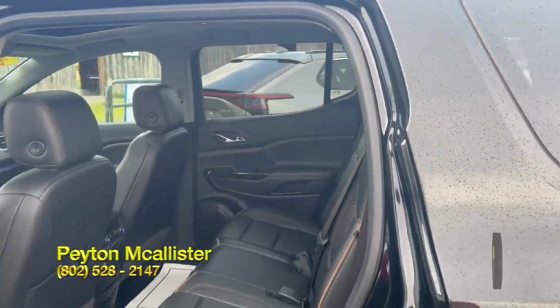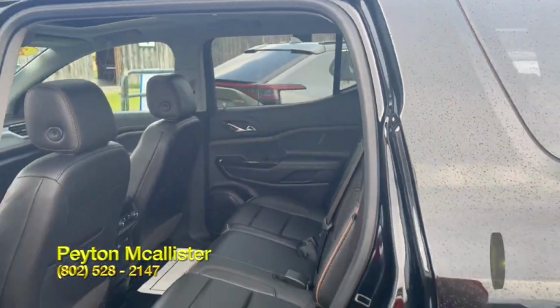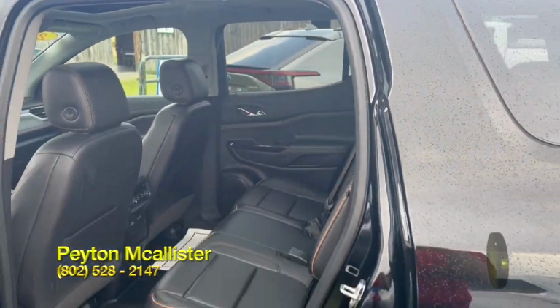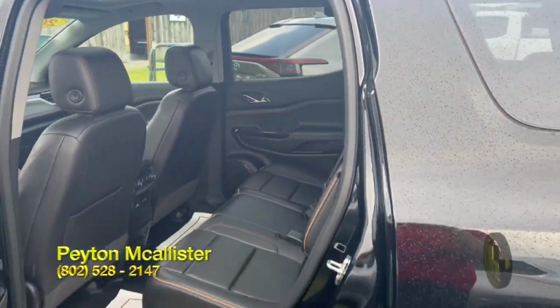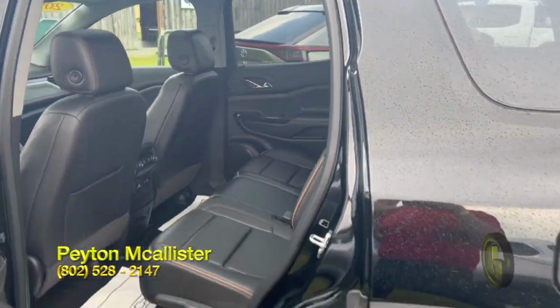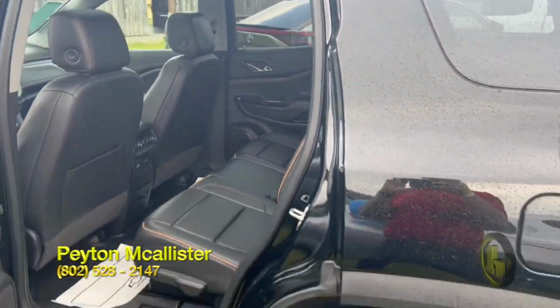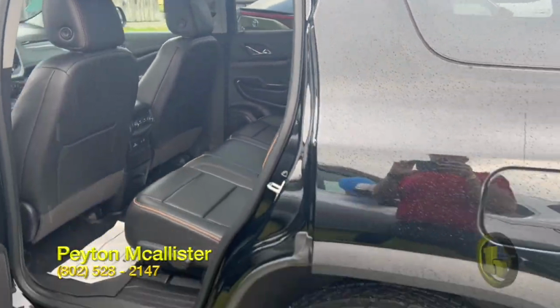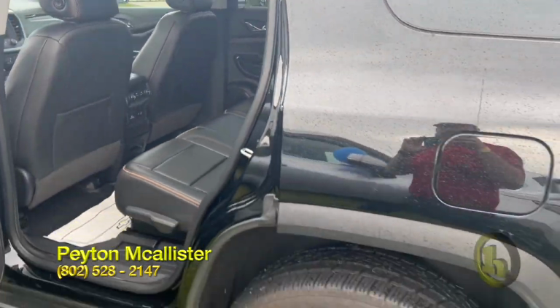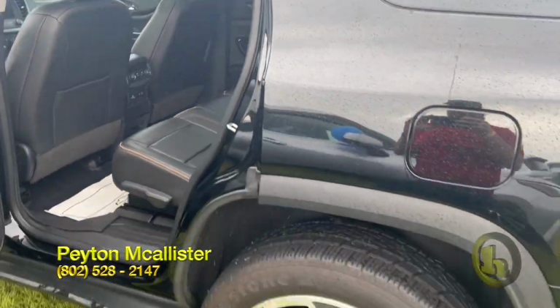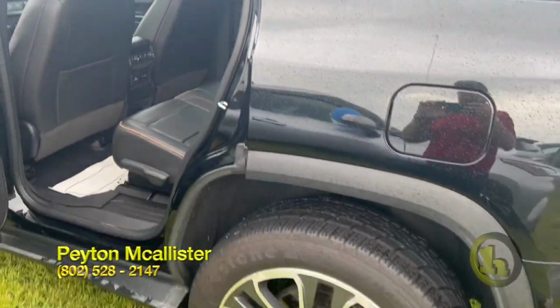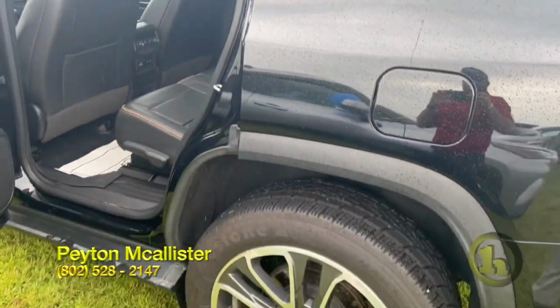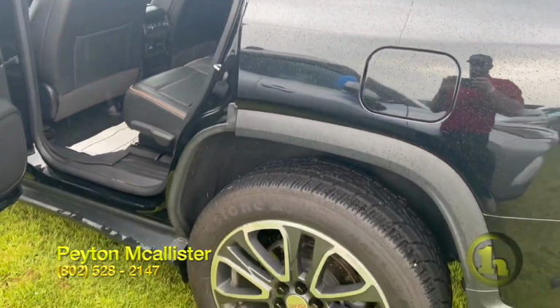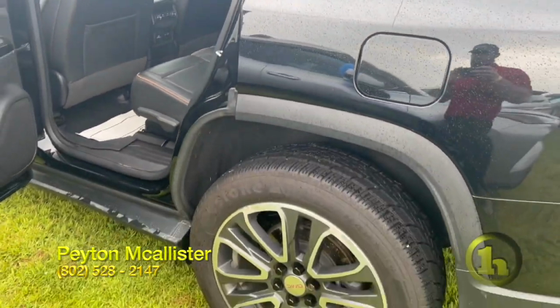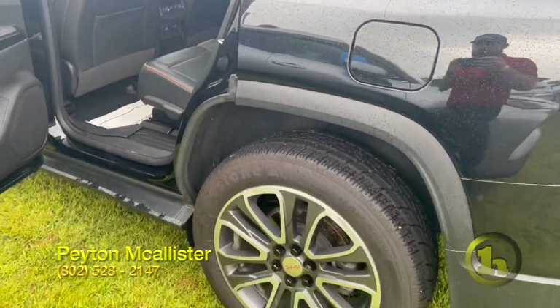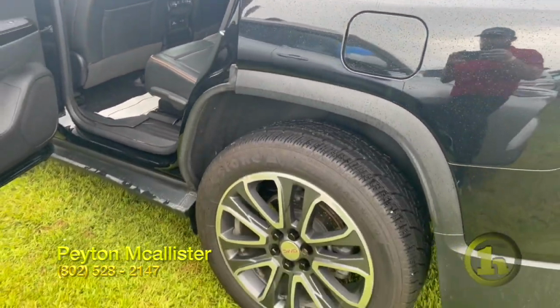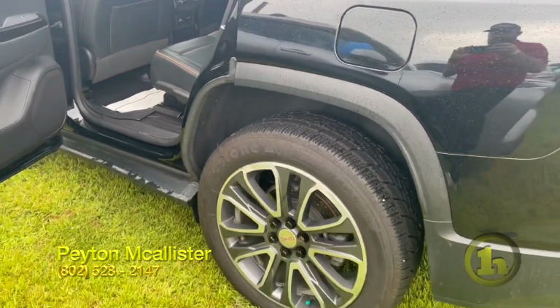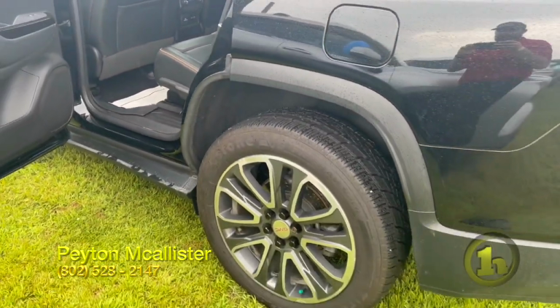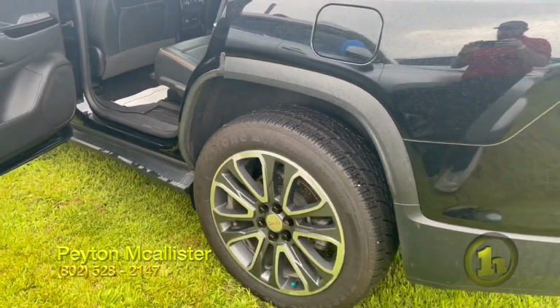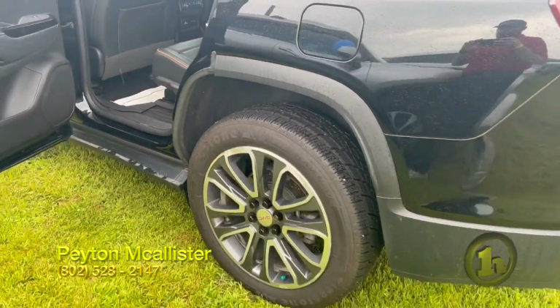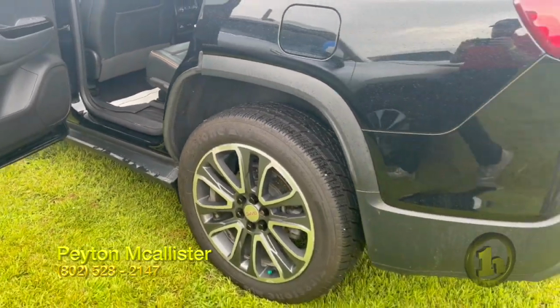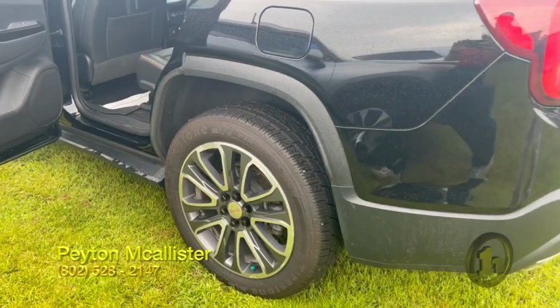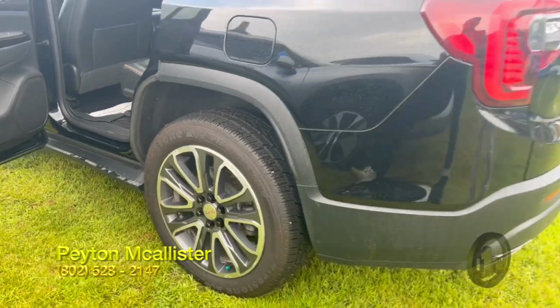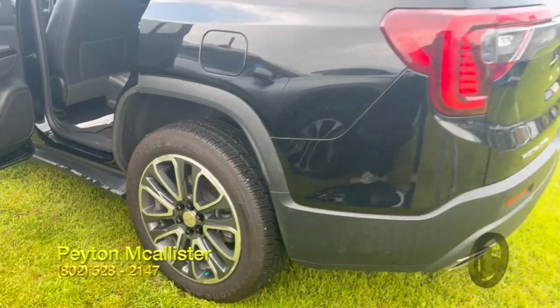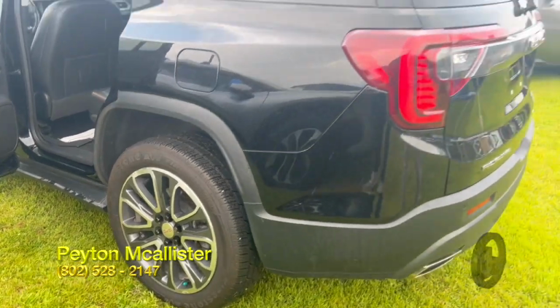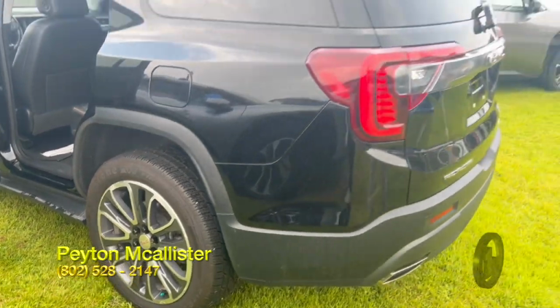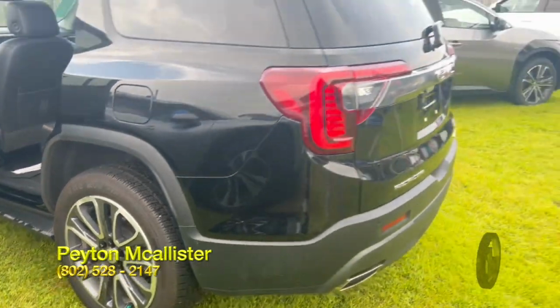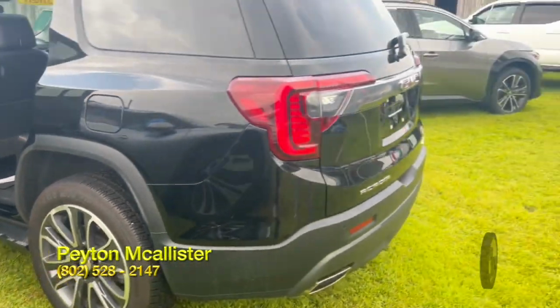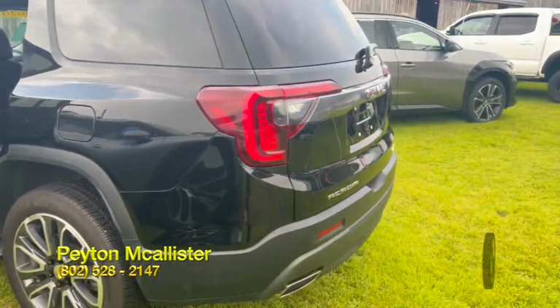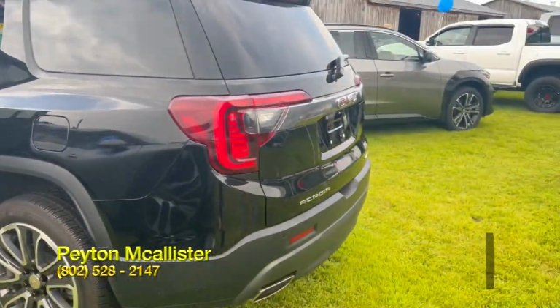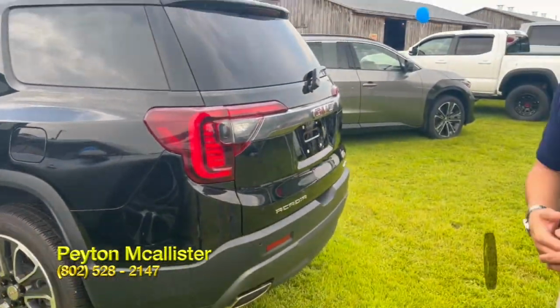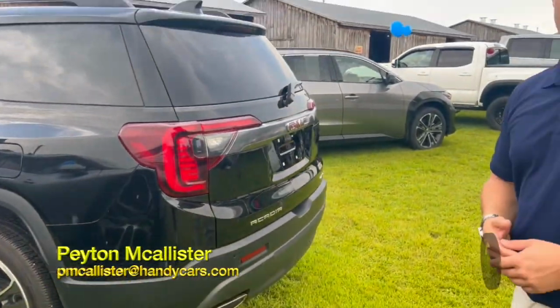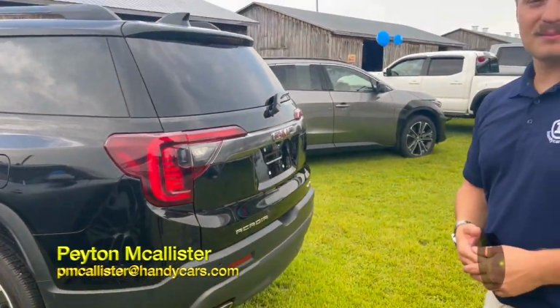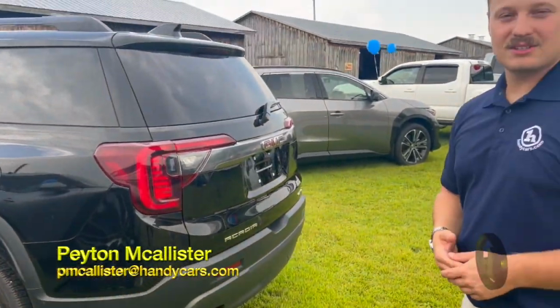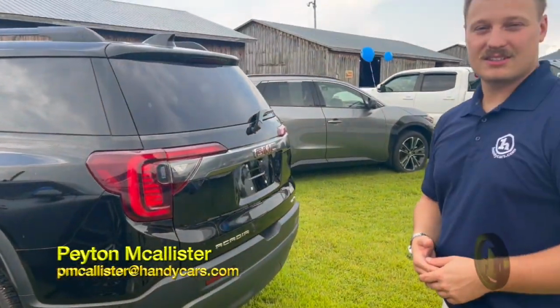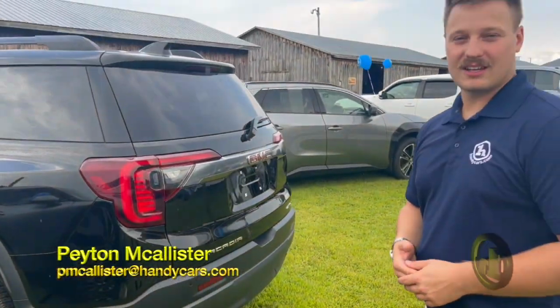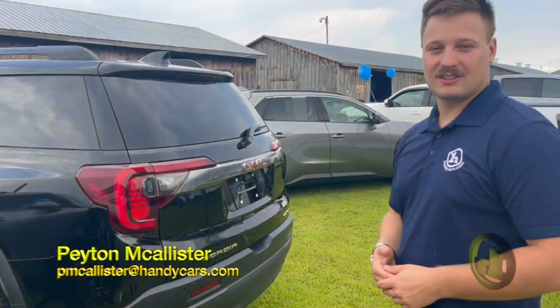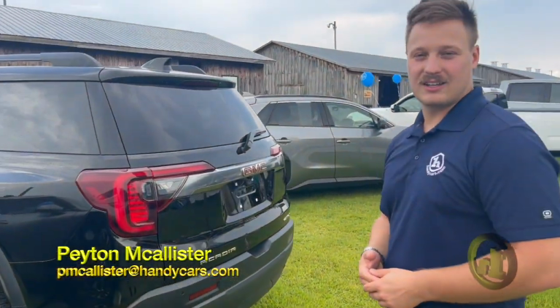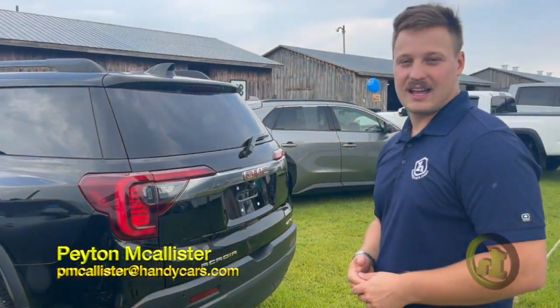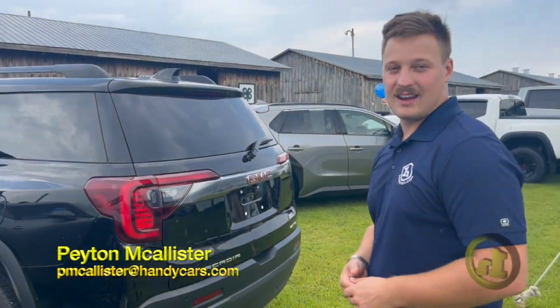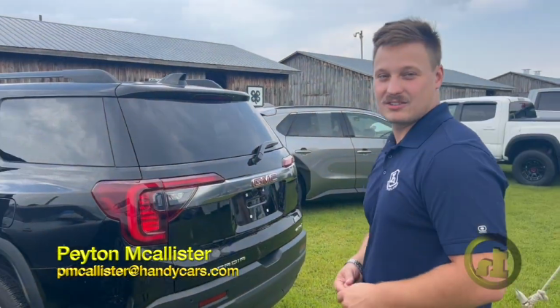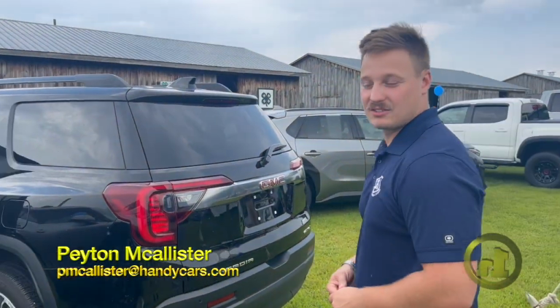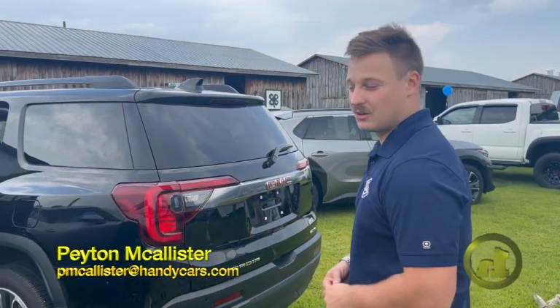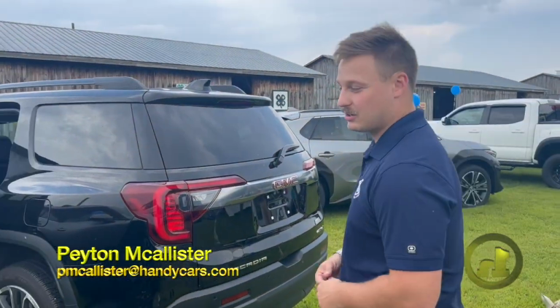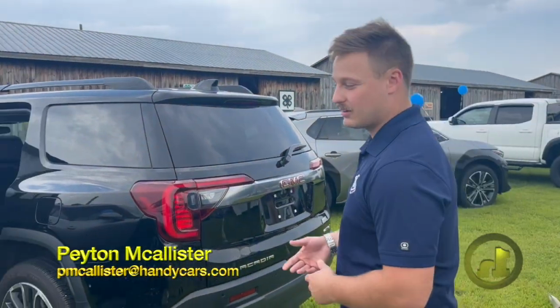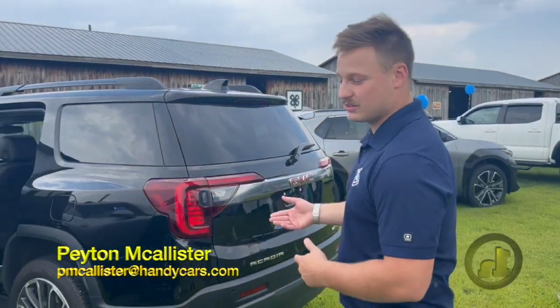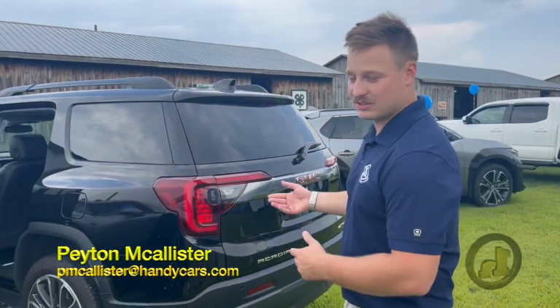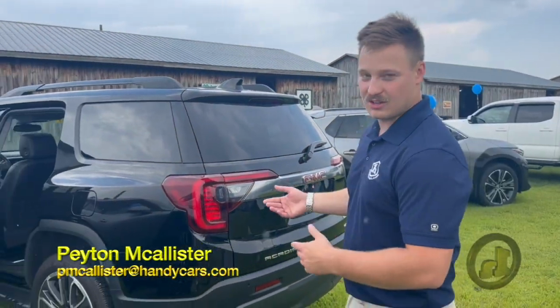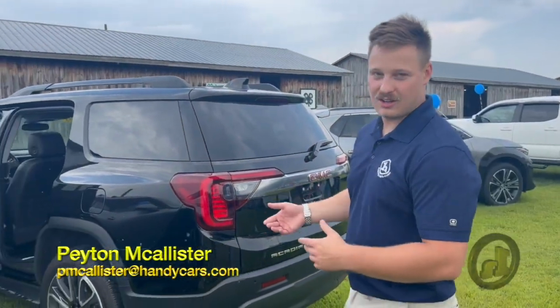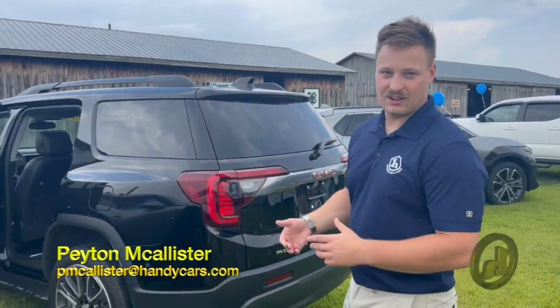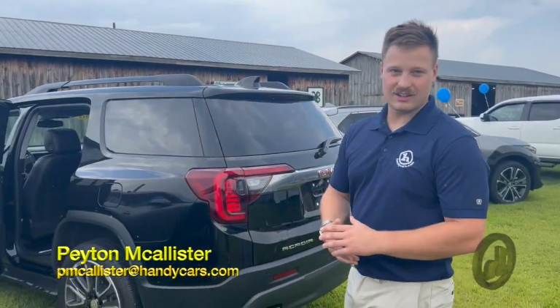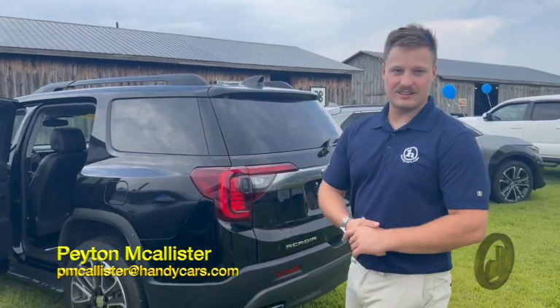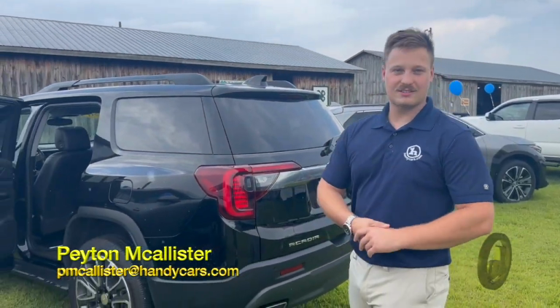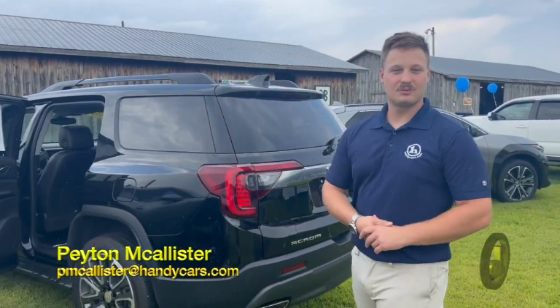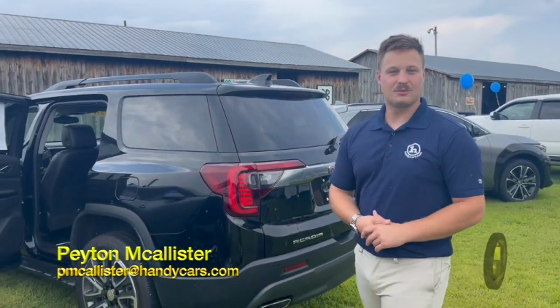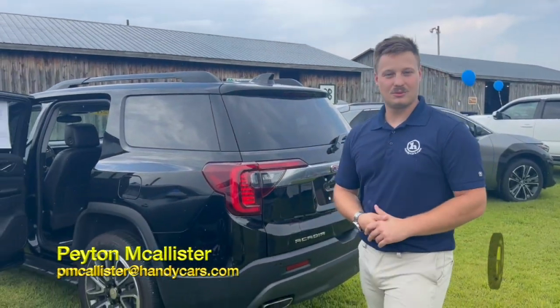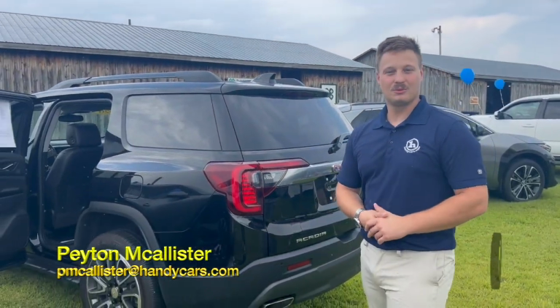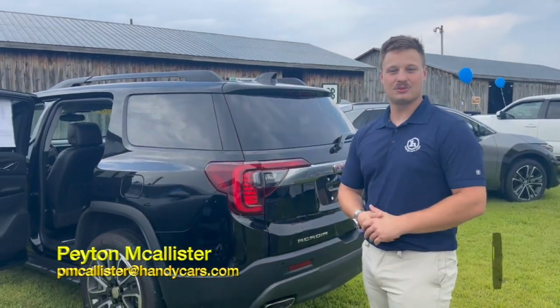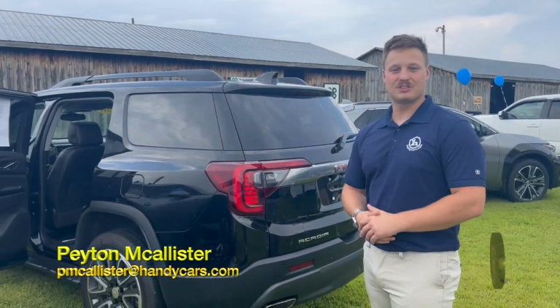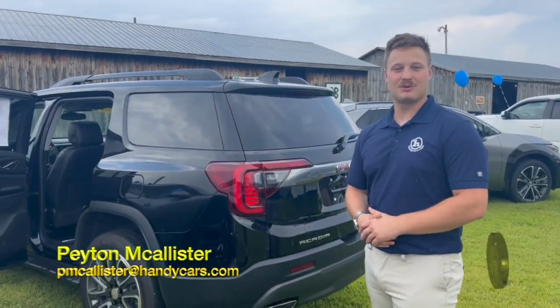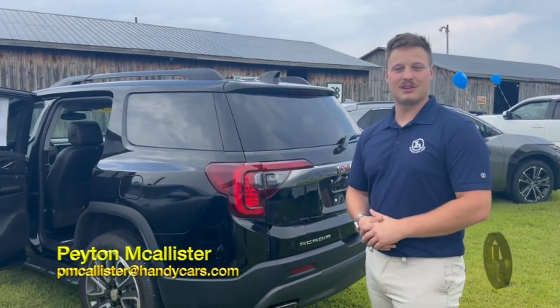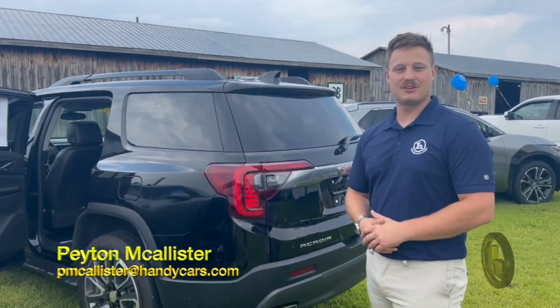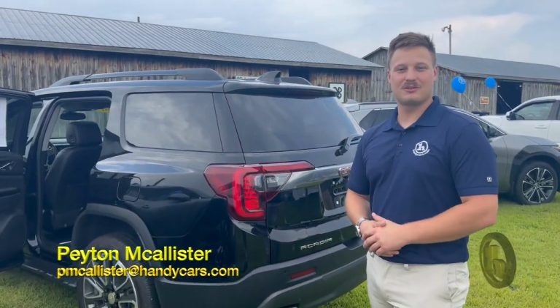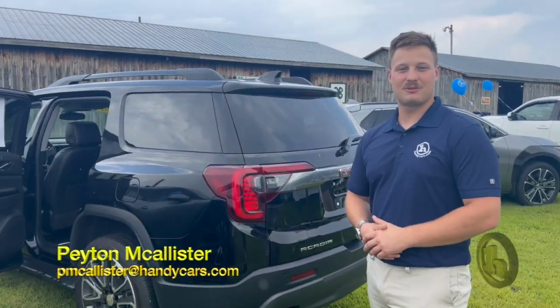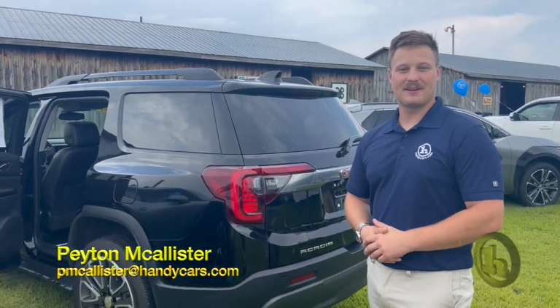It's a really beautiful car, man. We'd love to have you into the shop to take a look at it, so give us a call and we'll see what we can do for you.